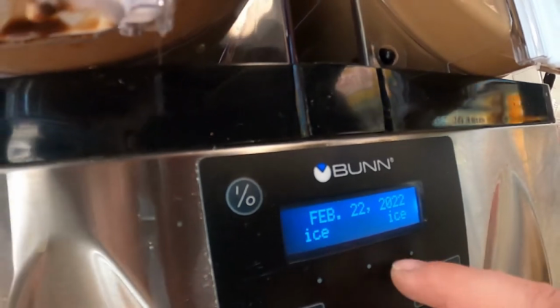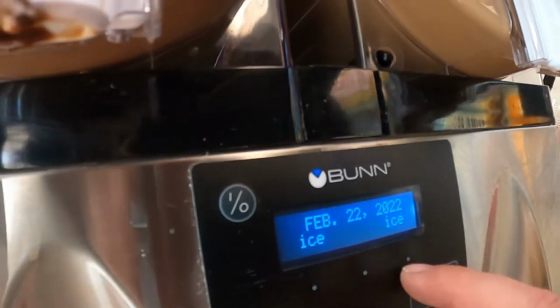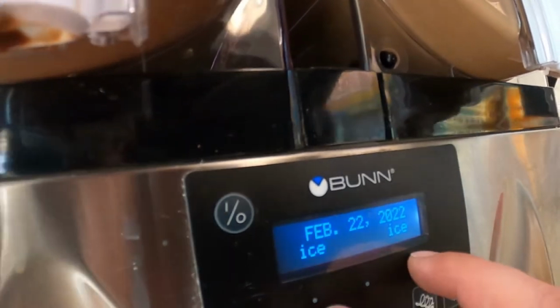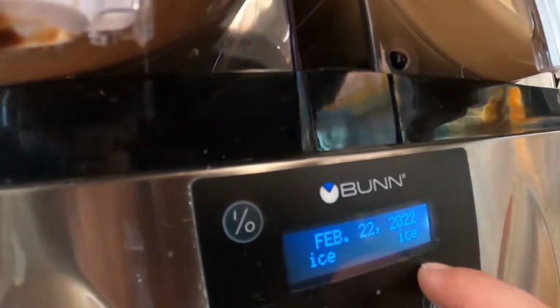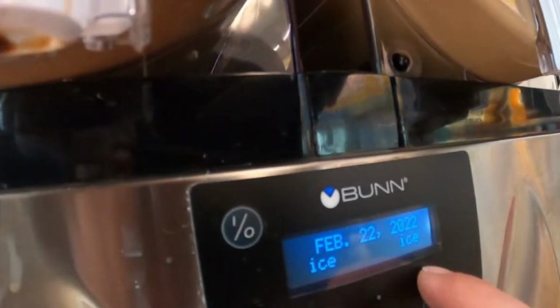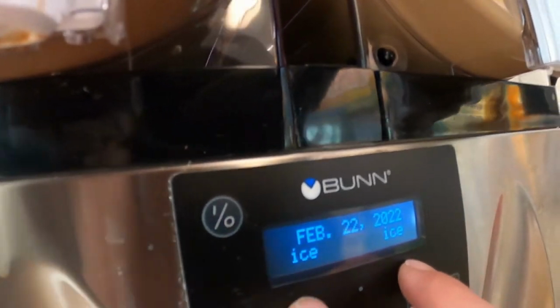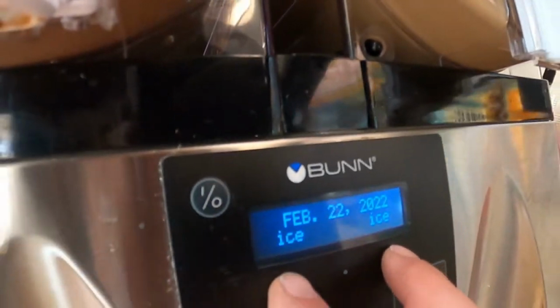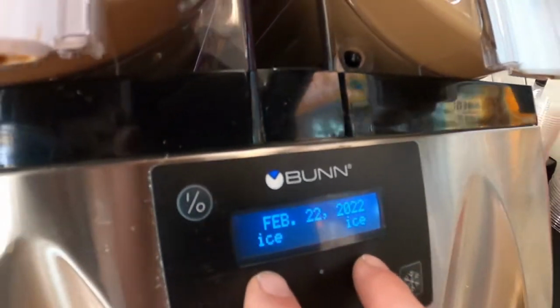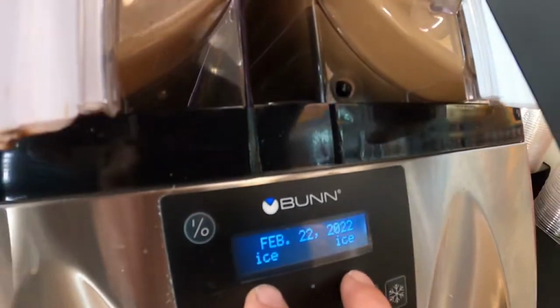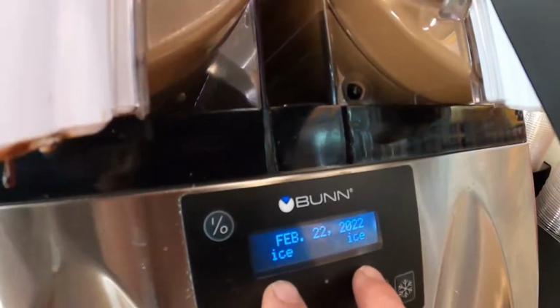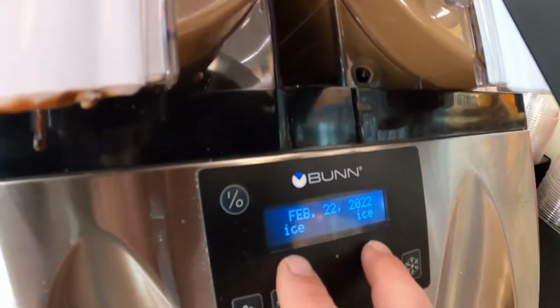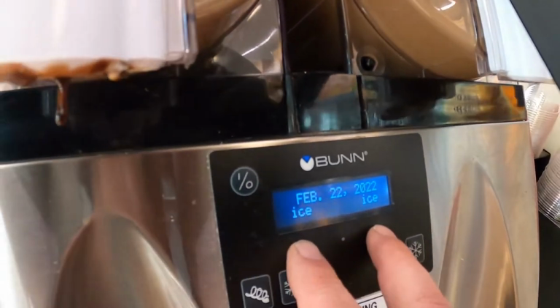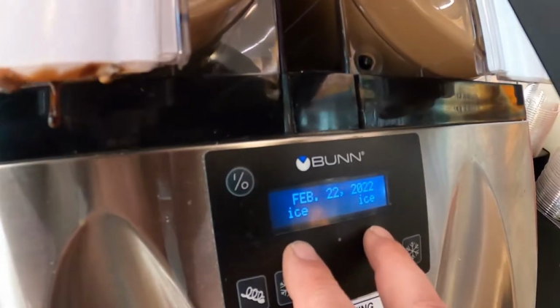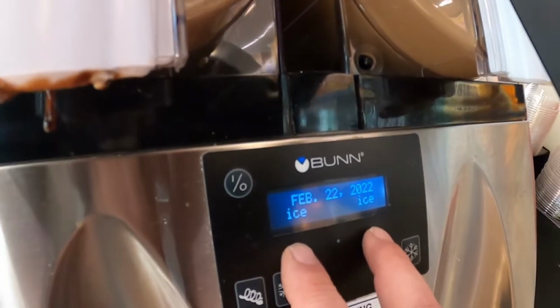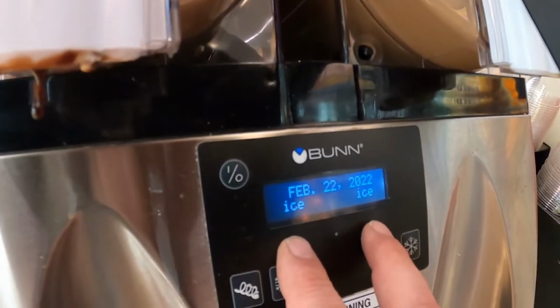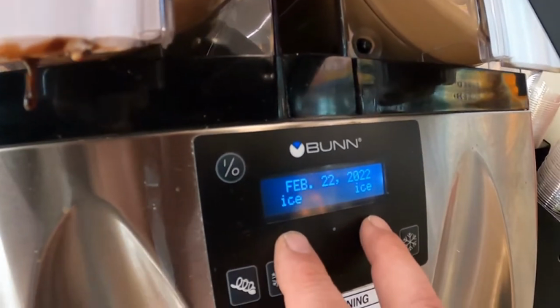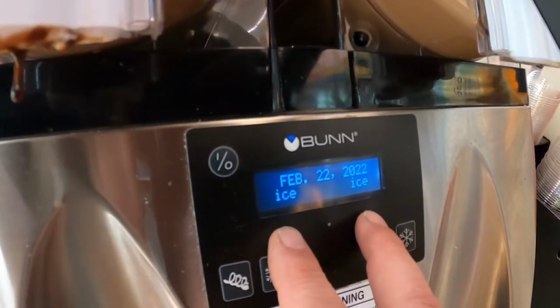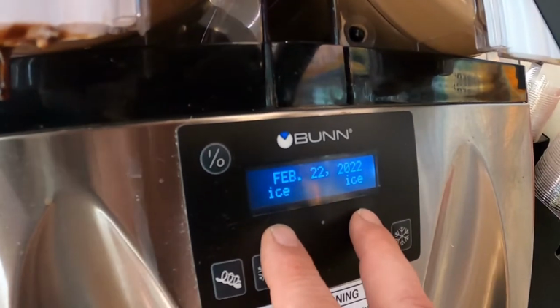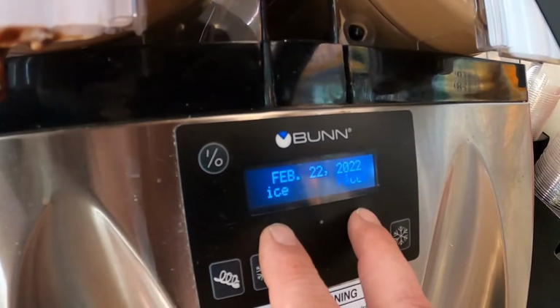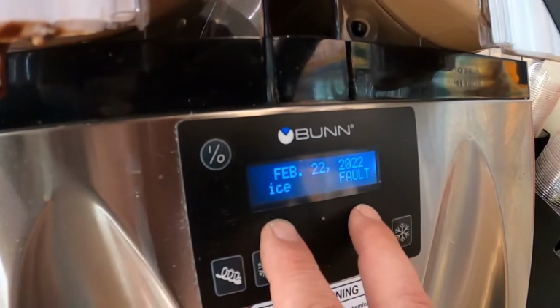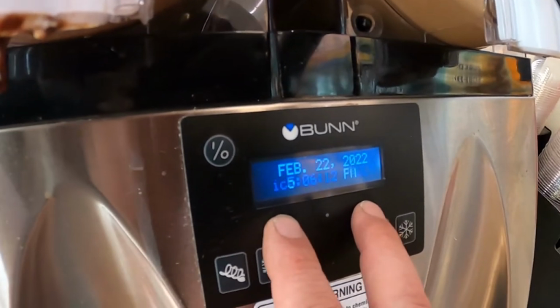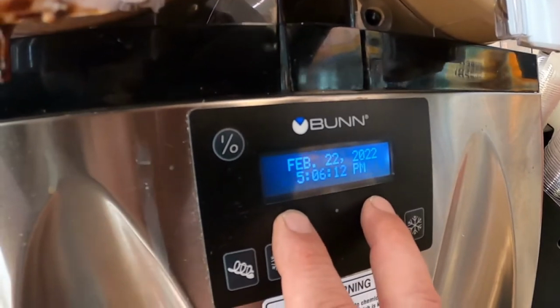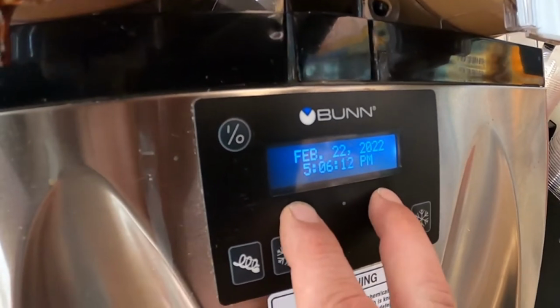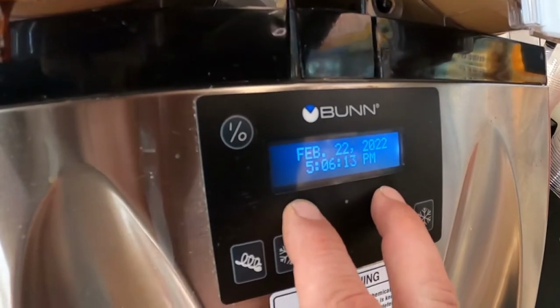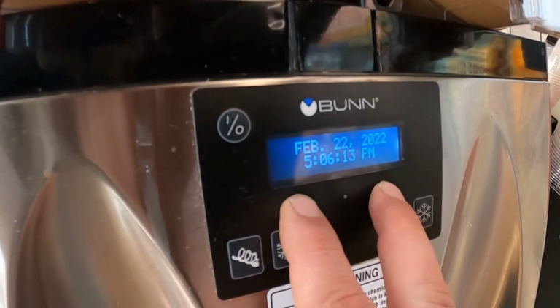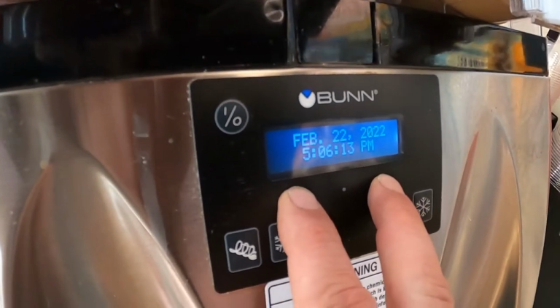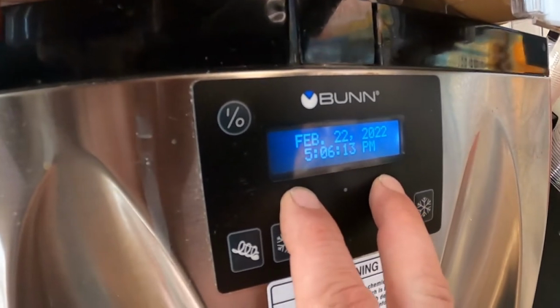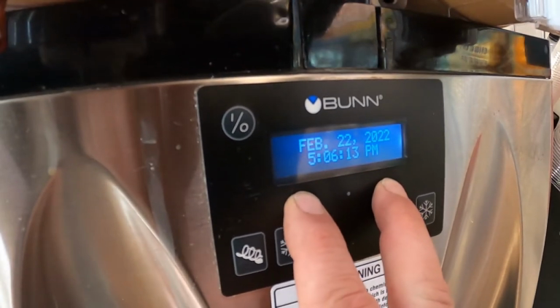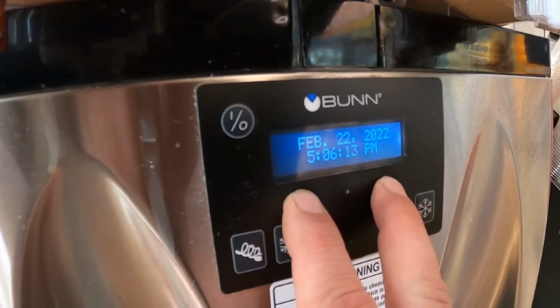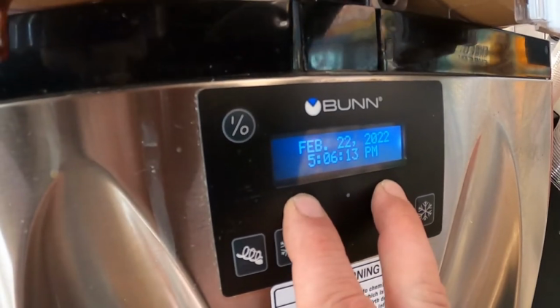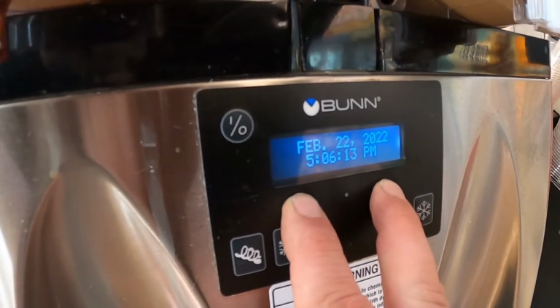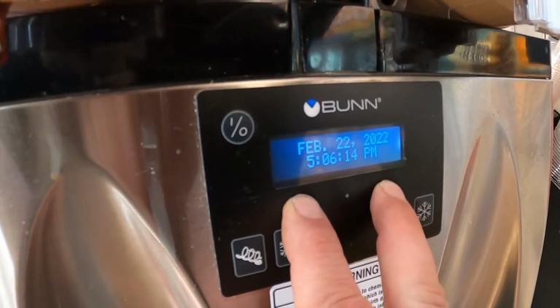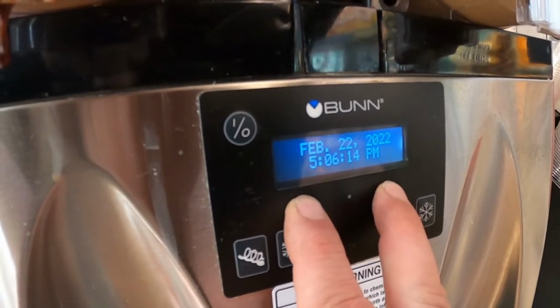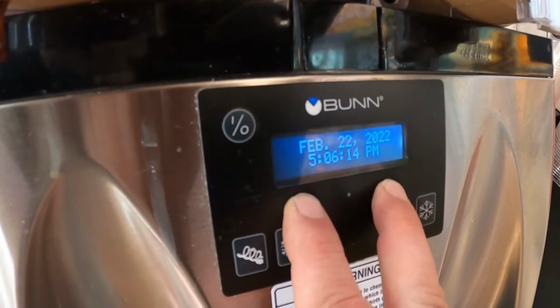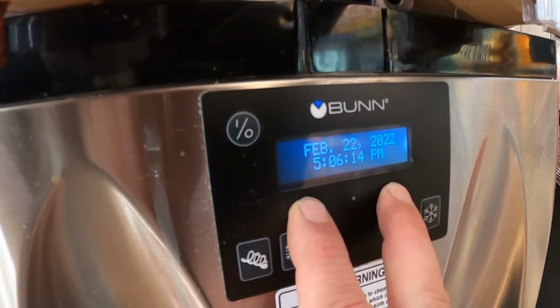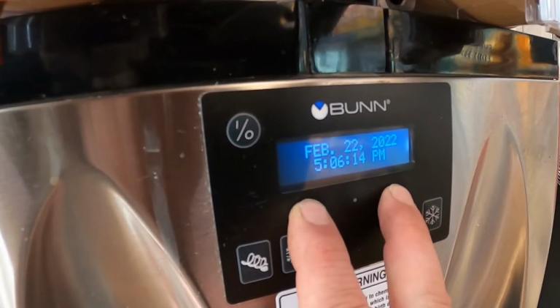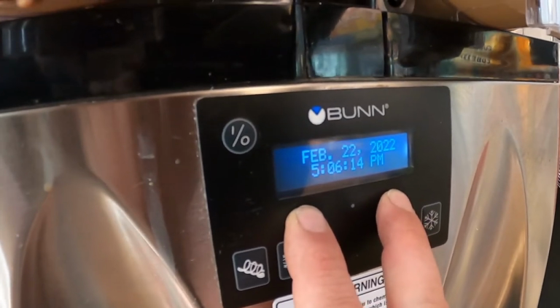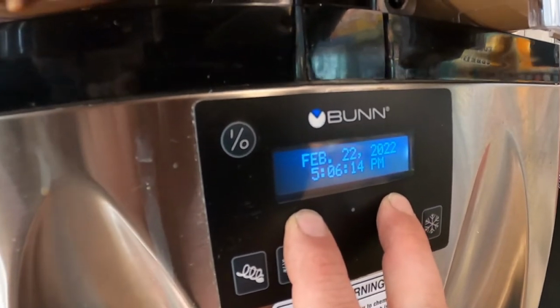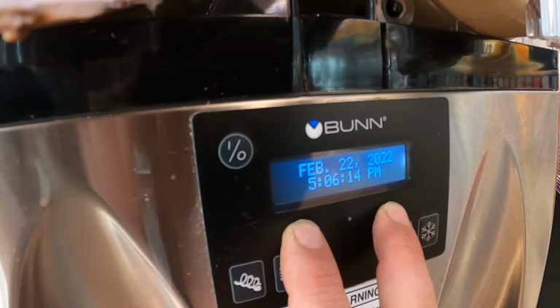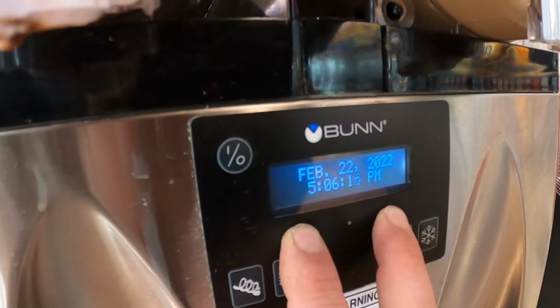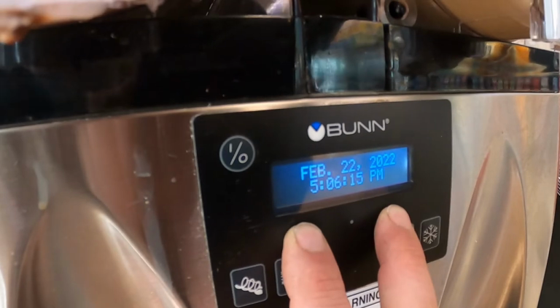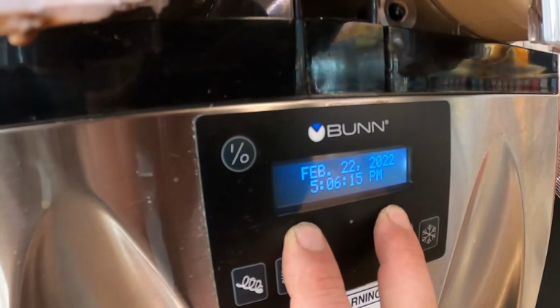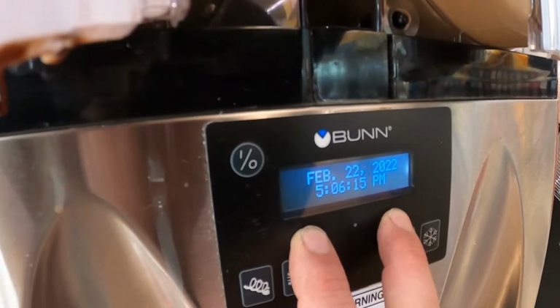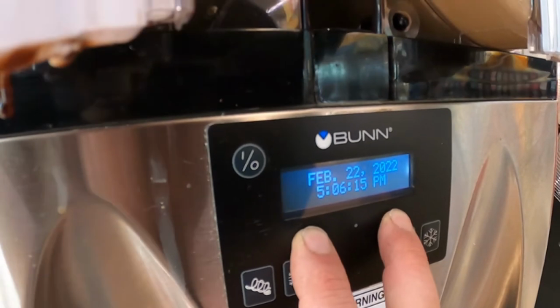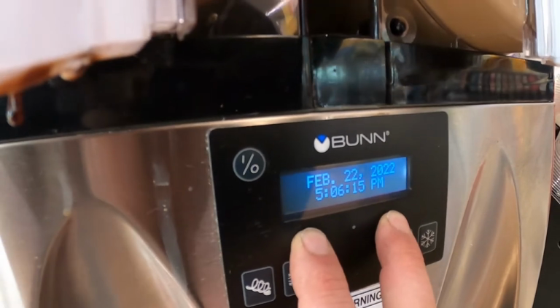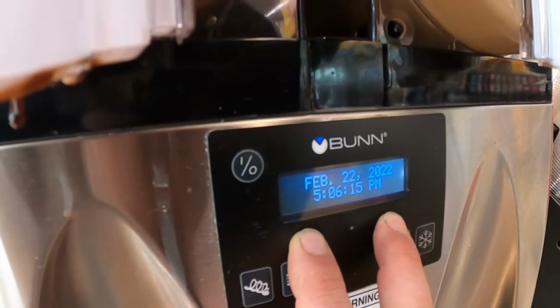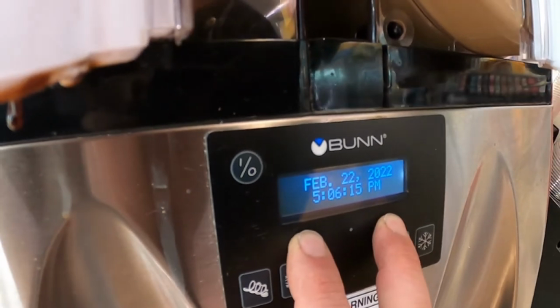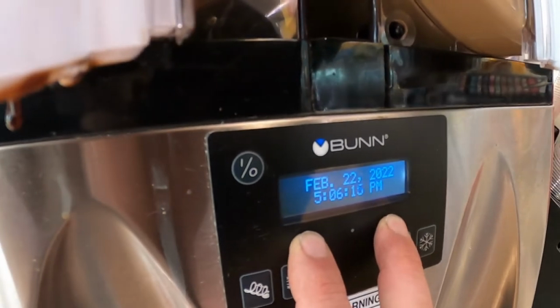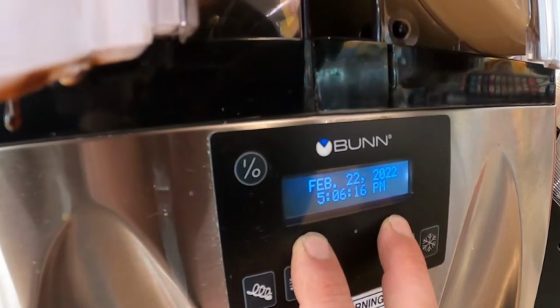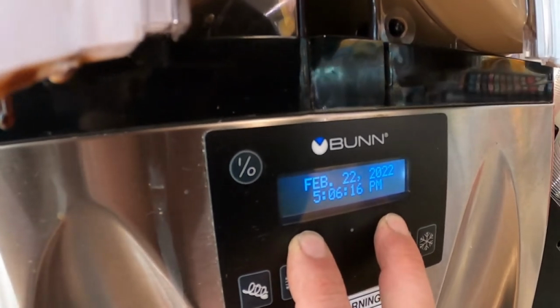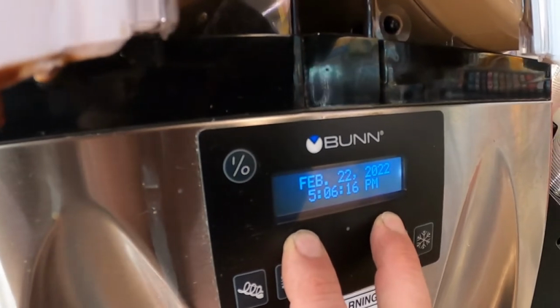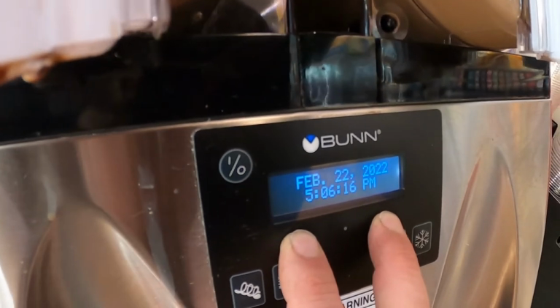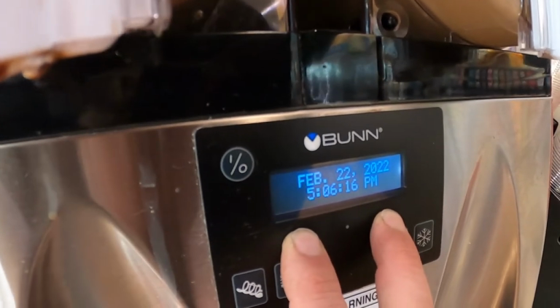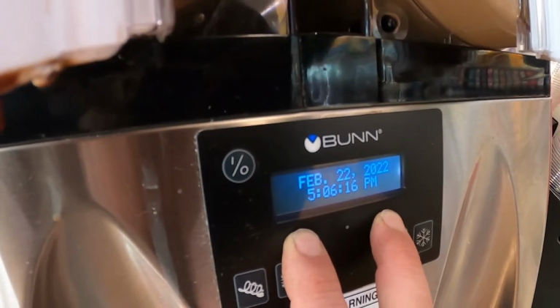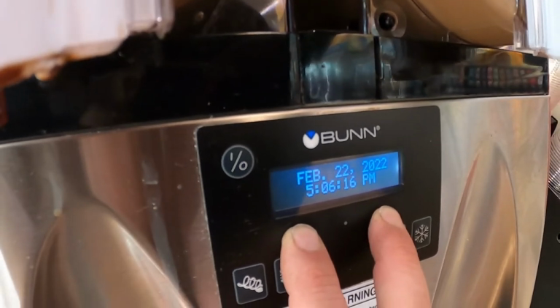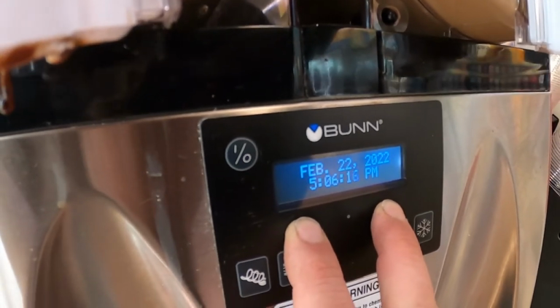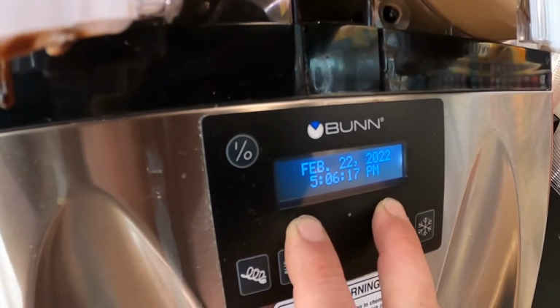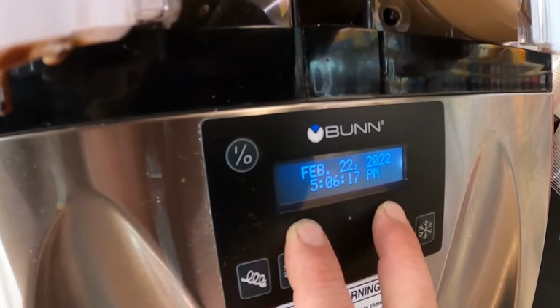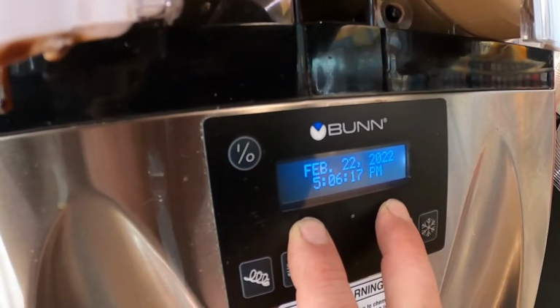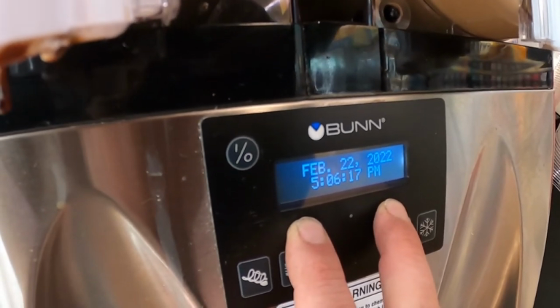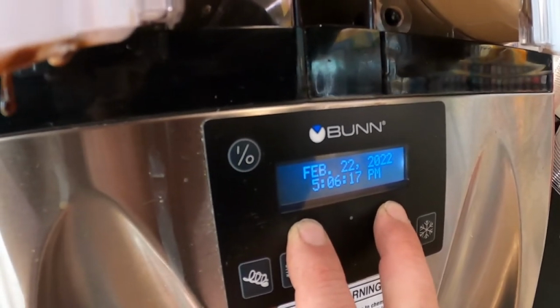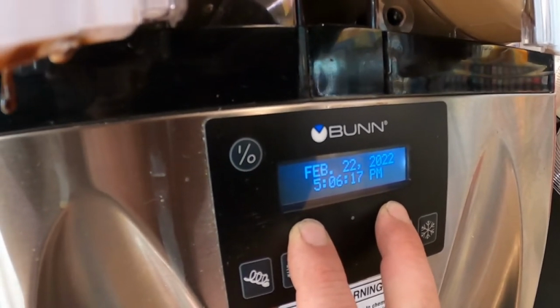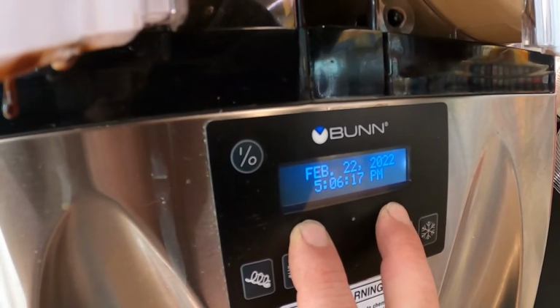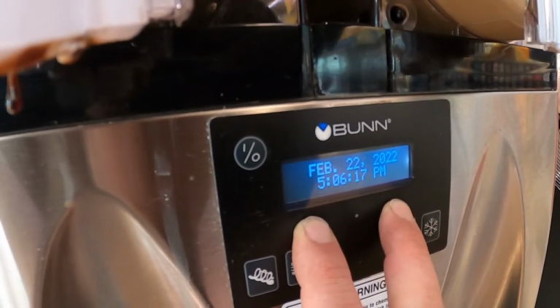First thing I'm going to do is hold these two buttons down — keep holding them — we're going to check our statistics. It's going to tell us a lot.